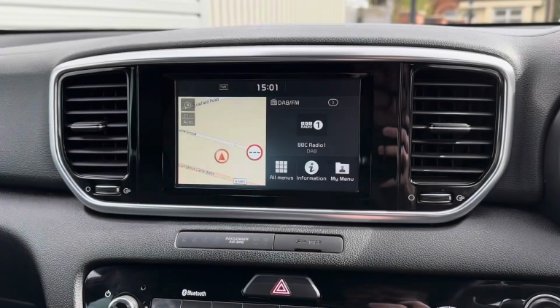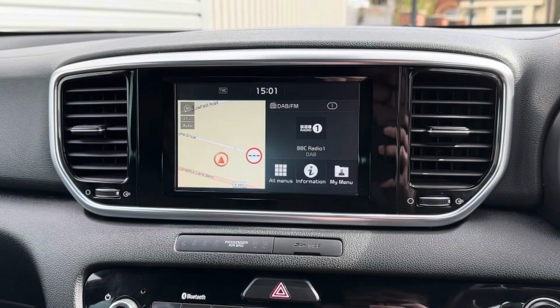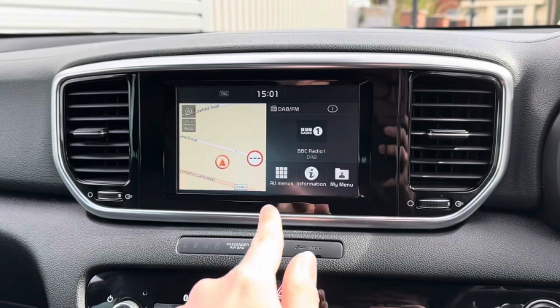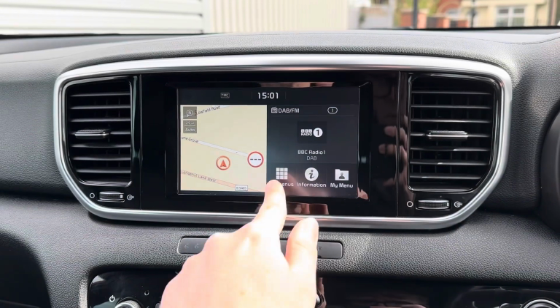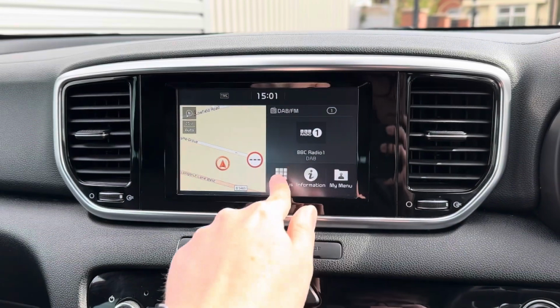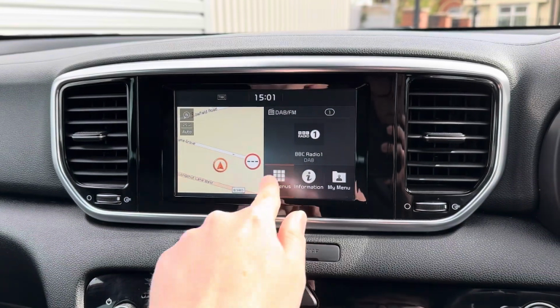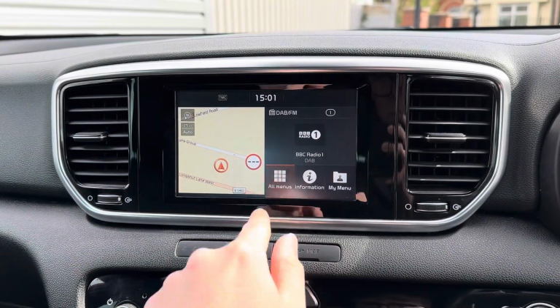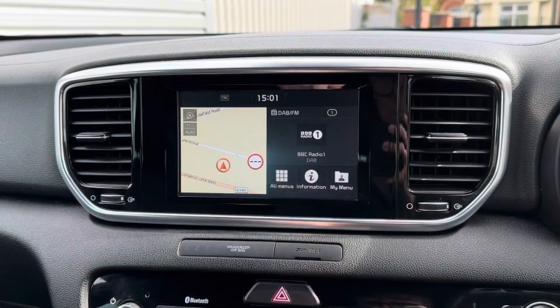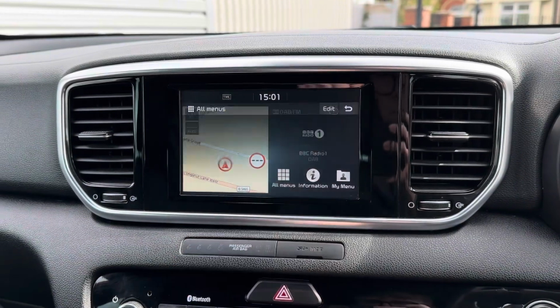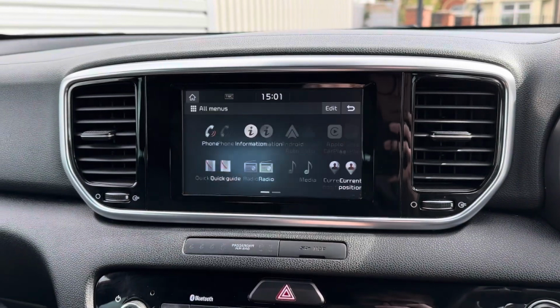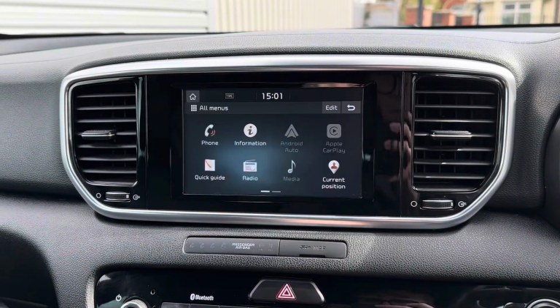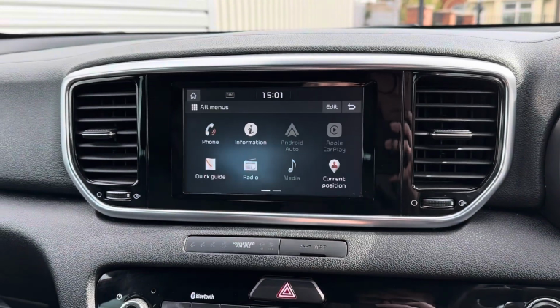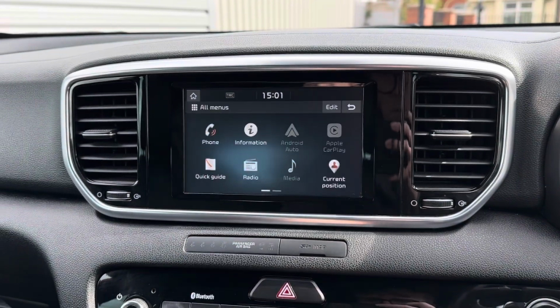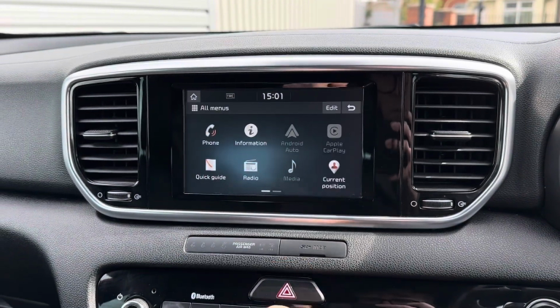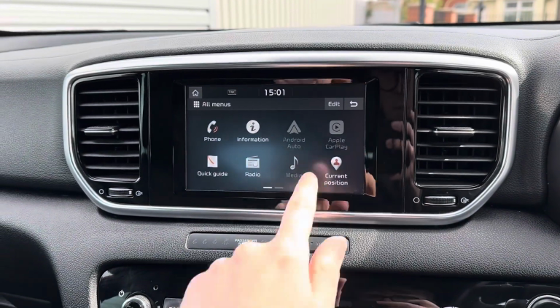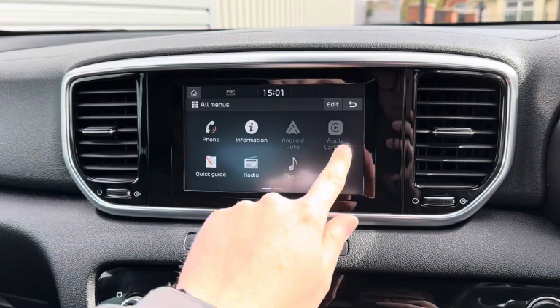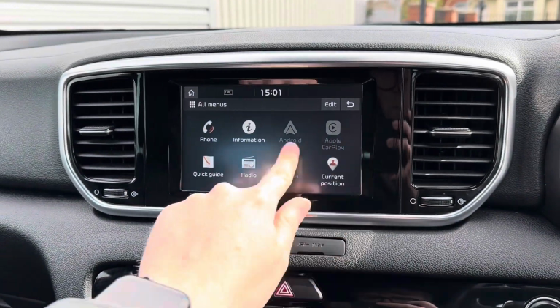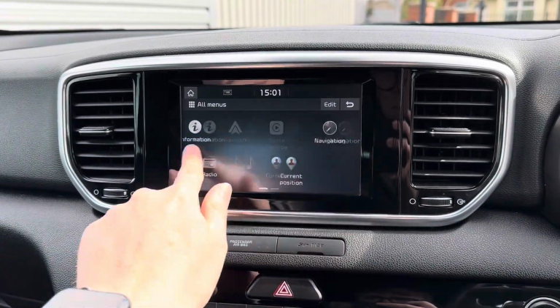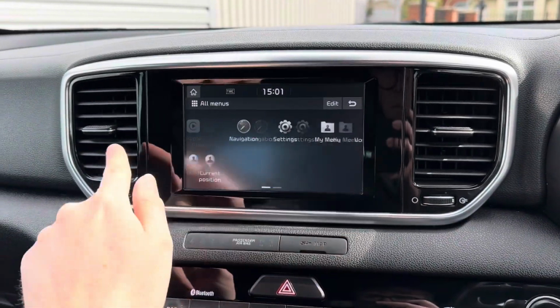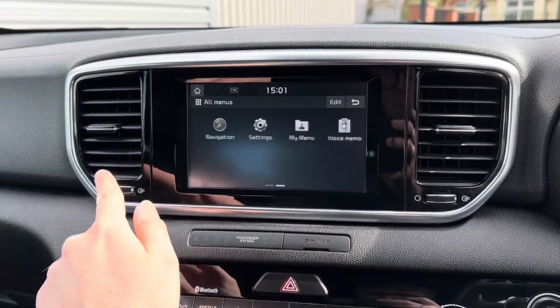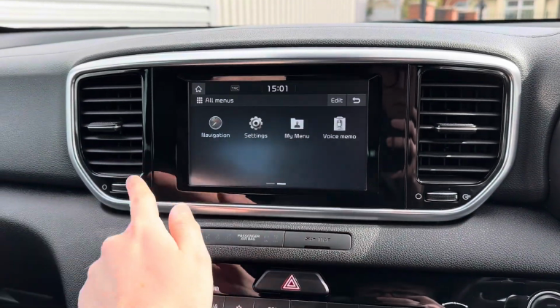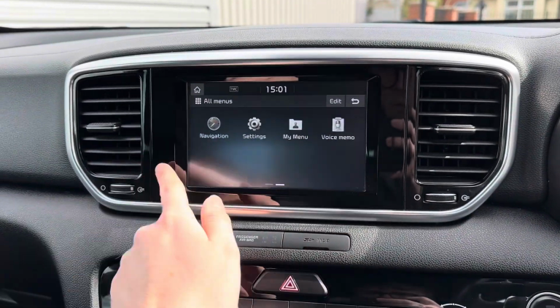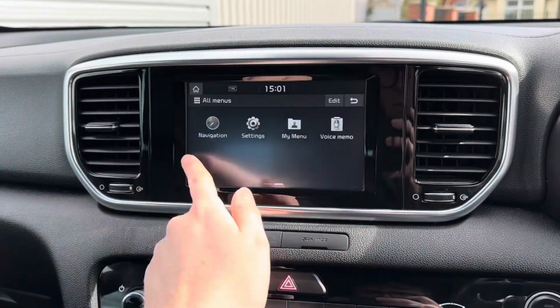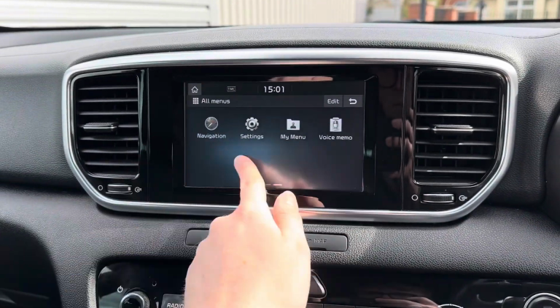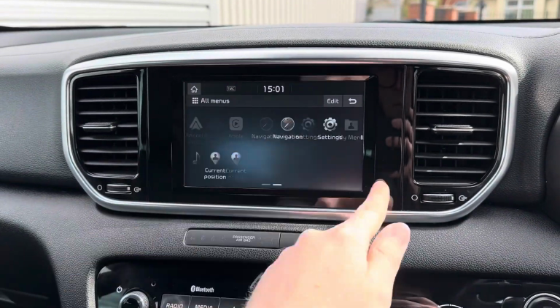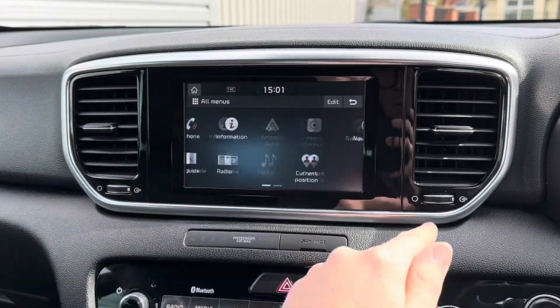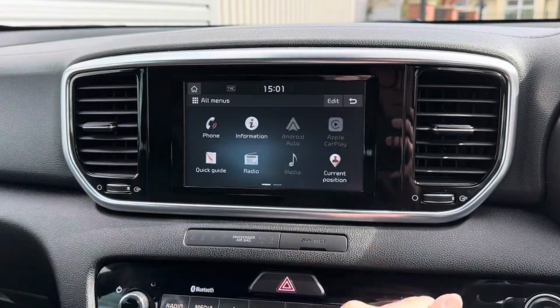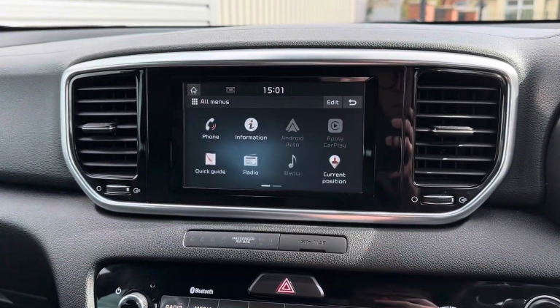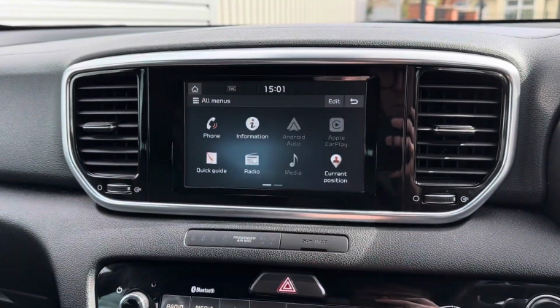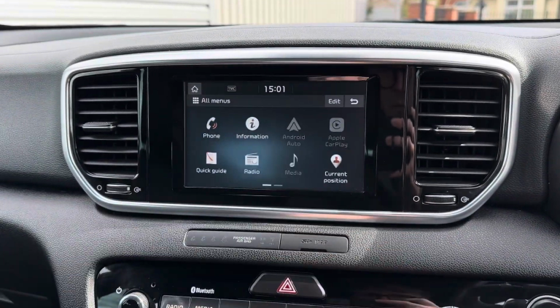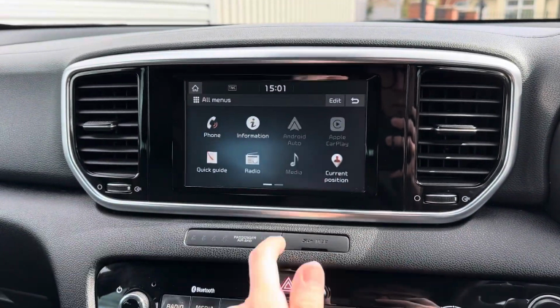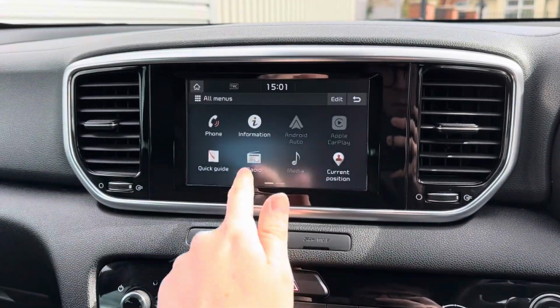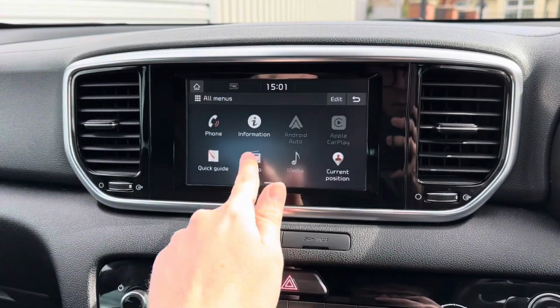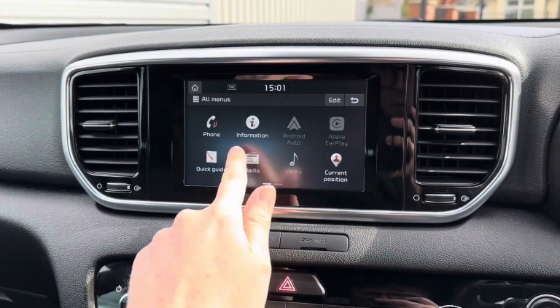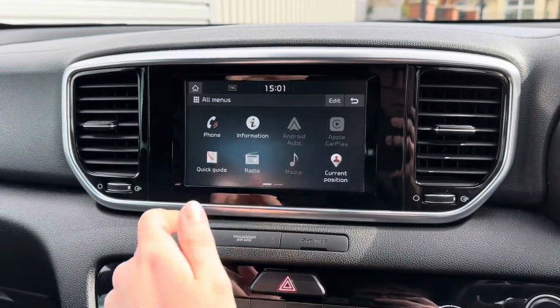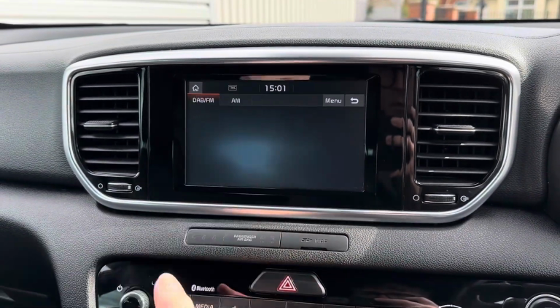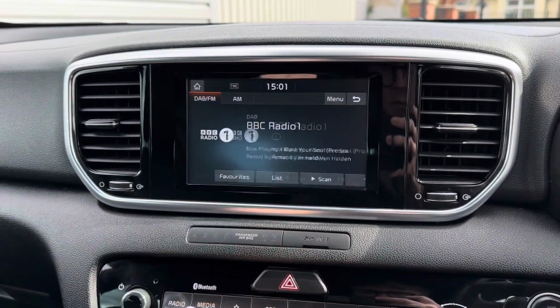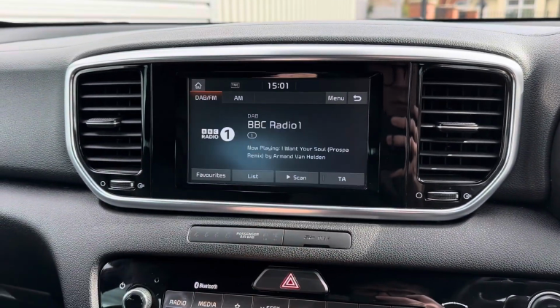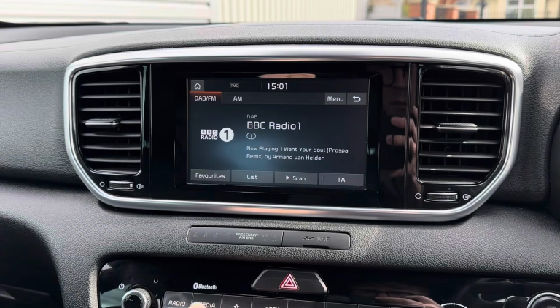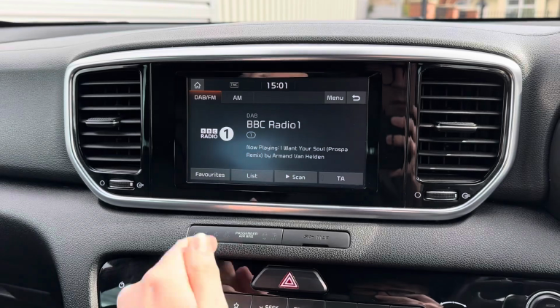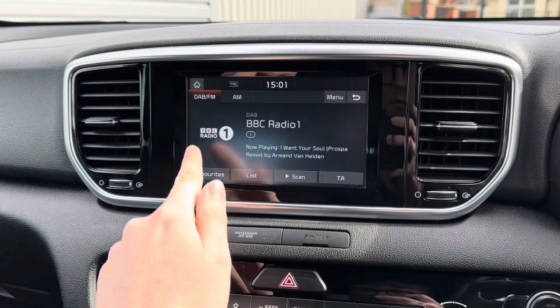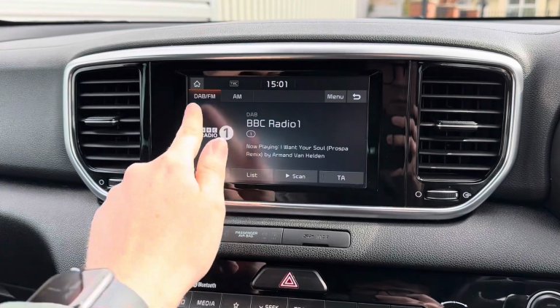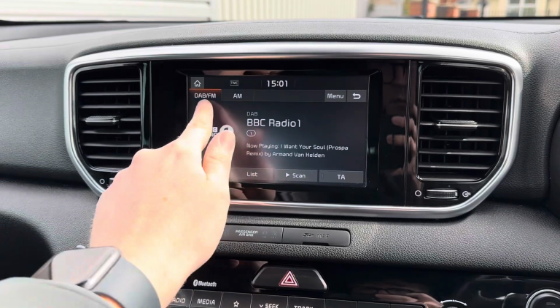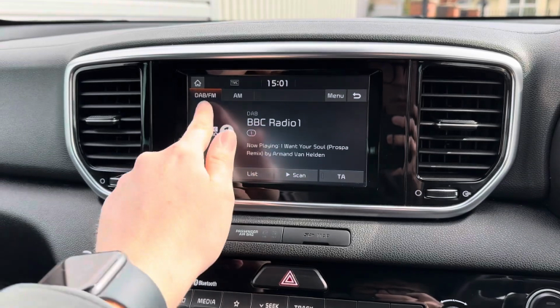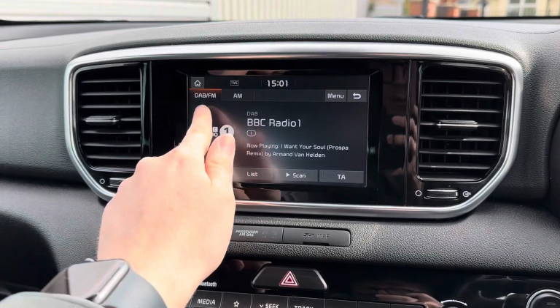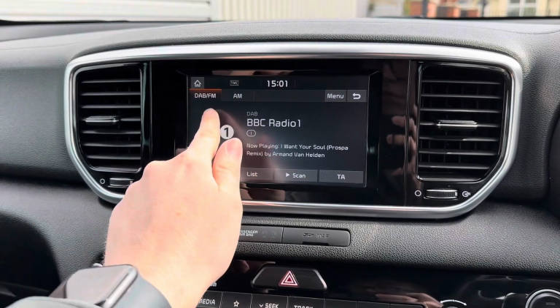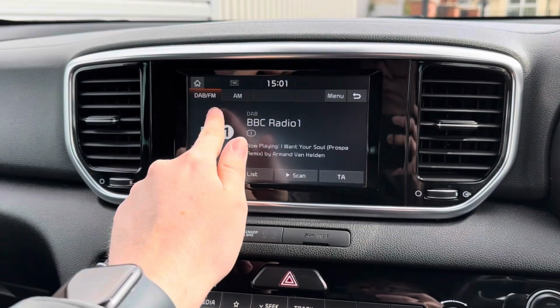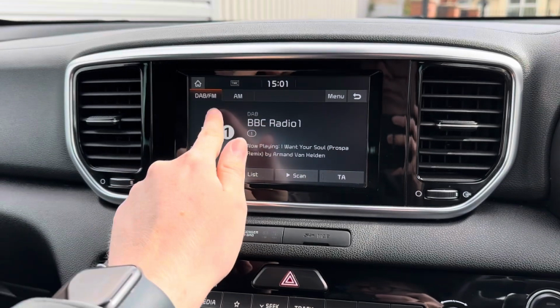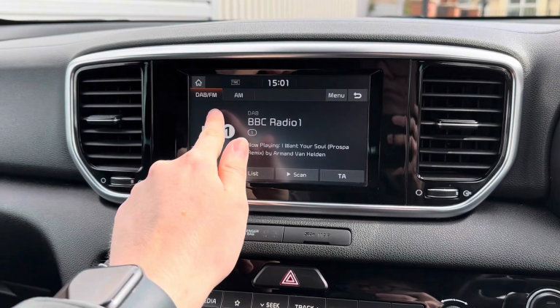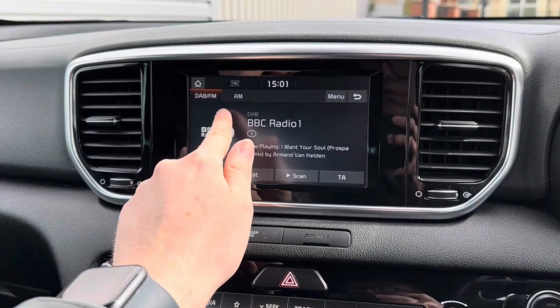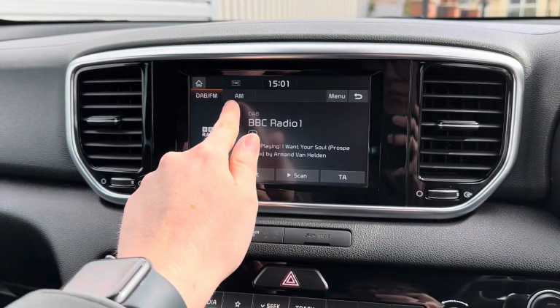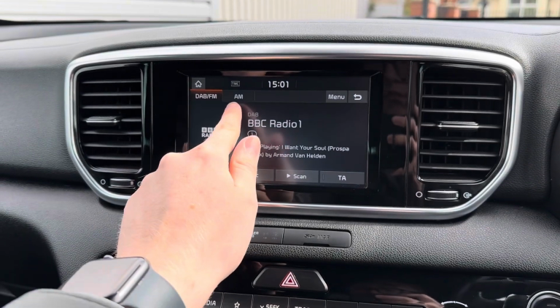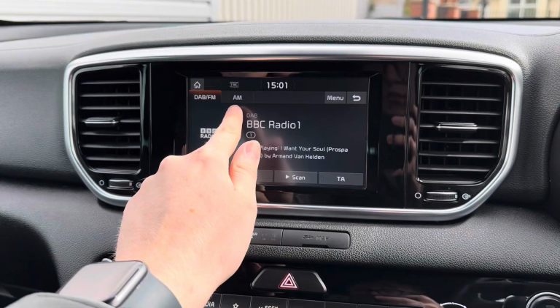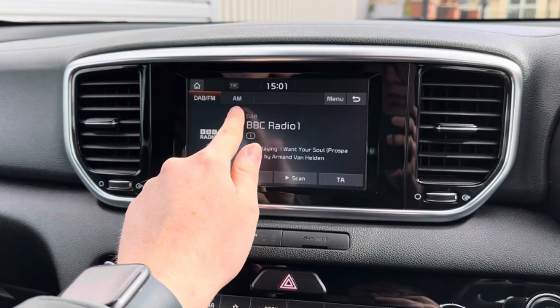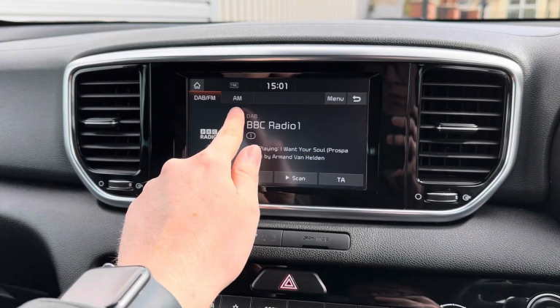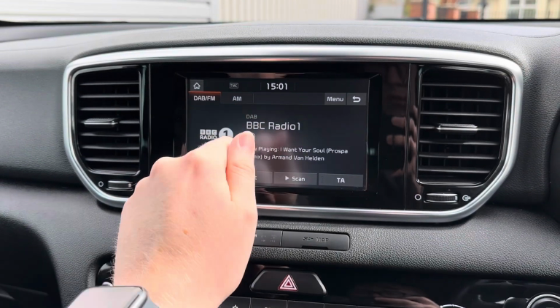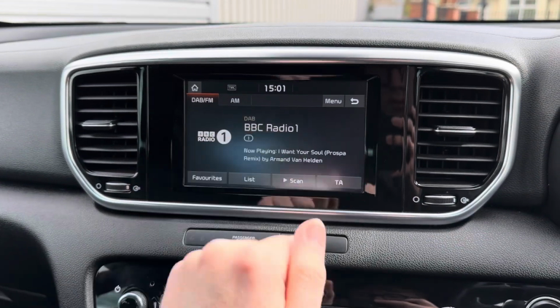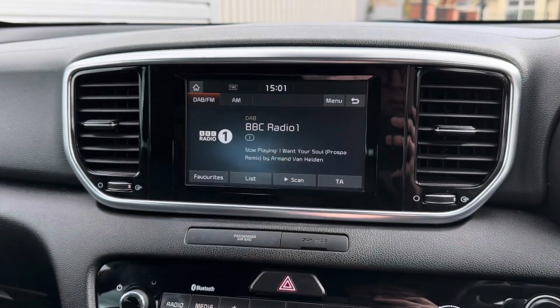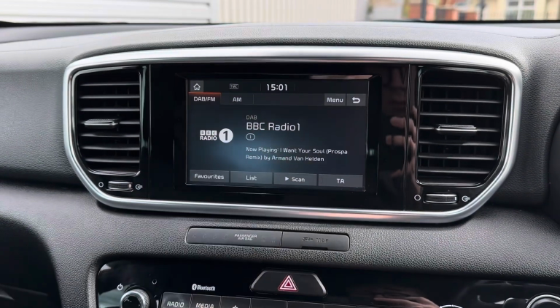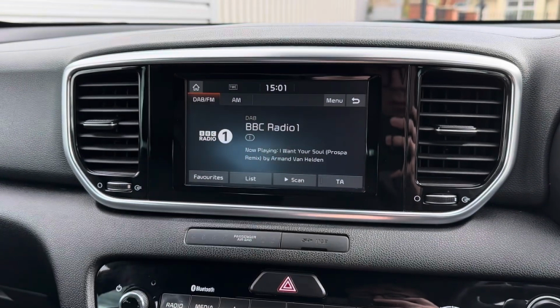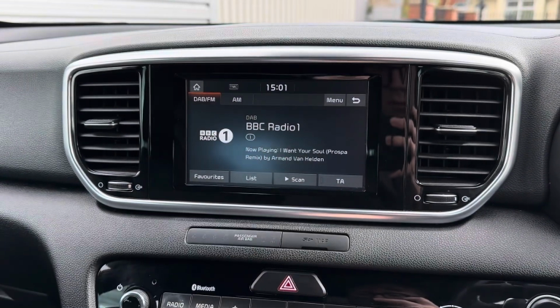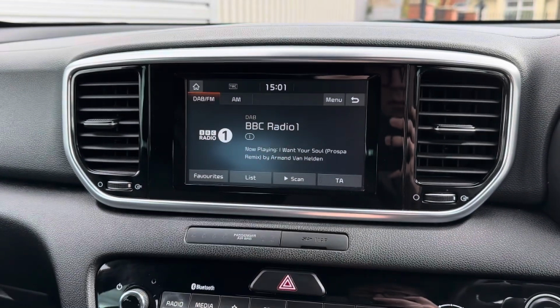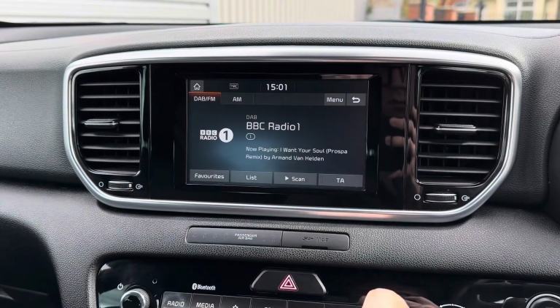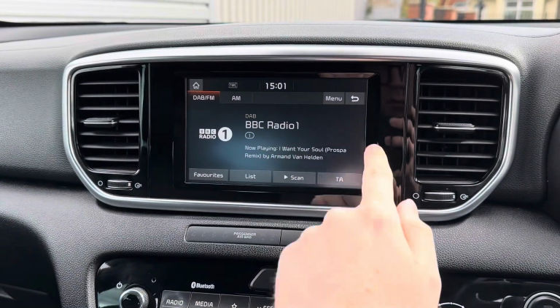Centred here in the dashboard you have your touchscreen infotainment system. The system has access to DAB, FM, and AM radio.